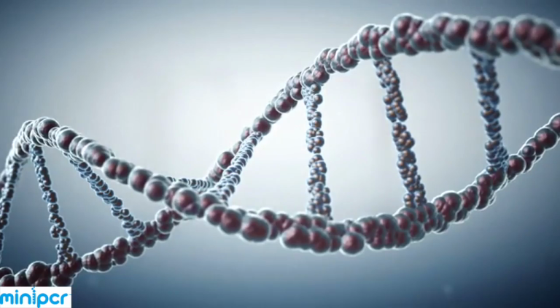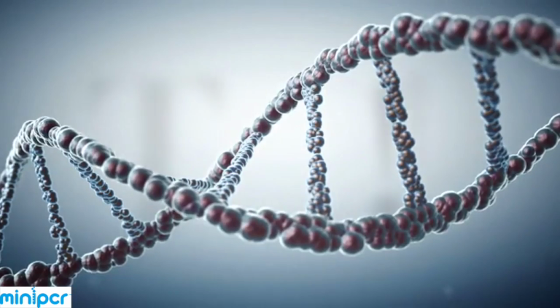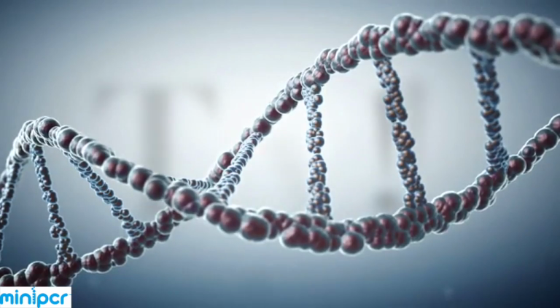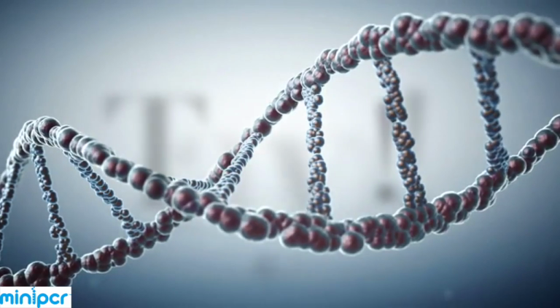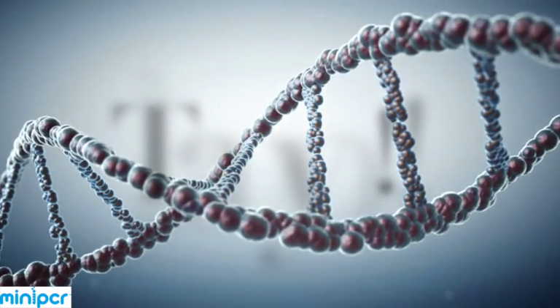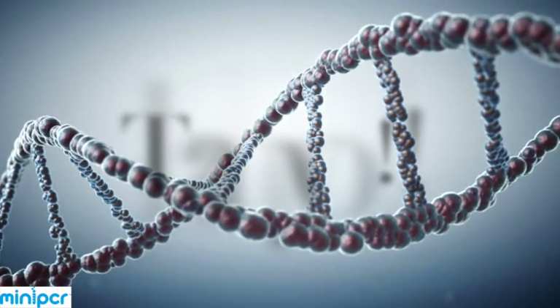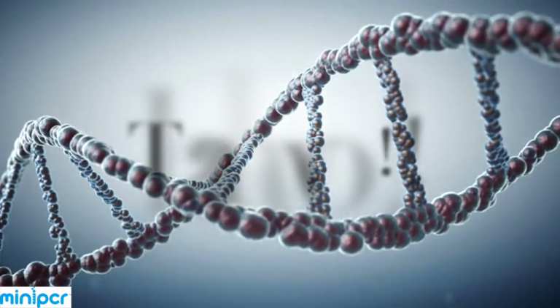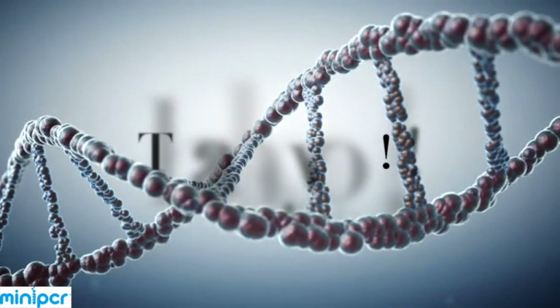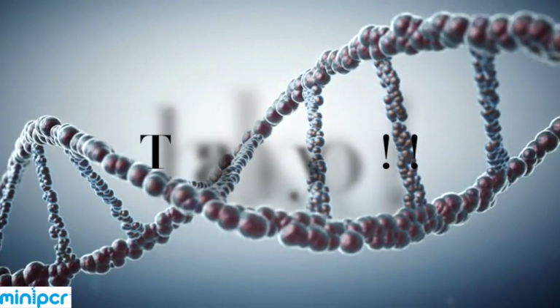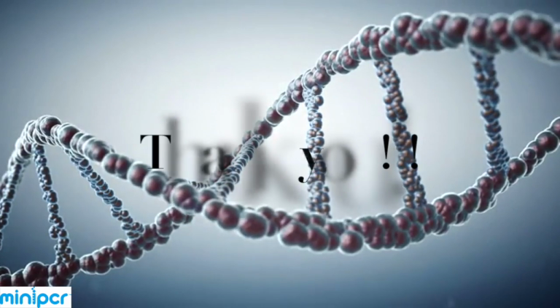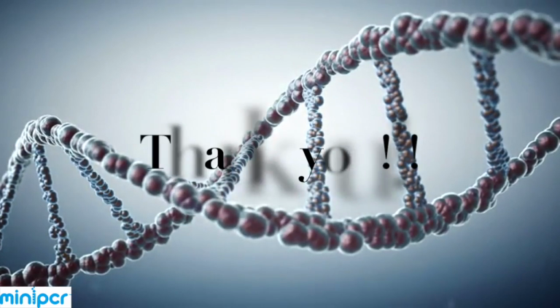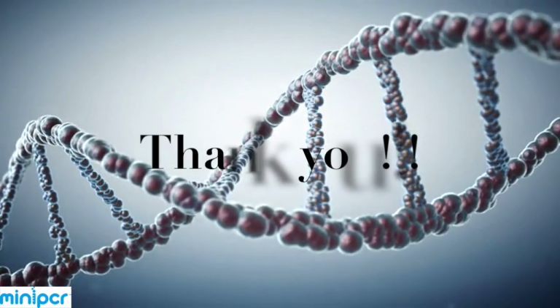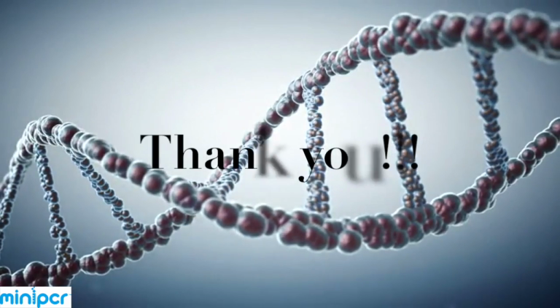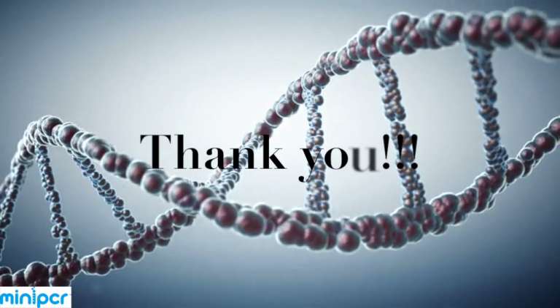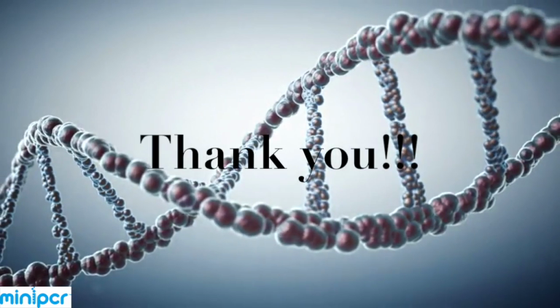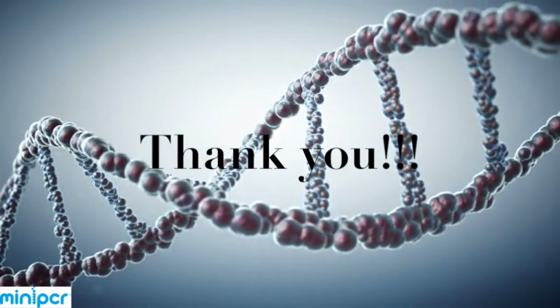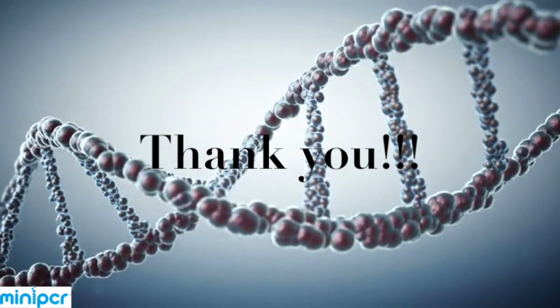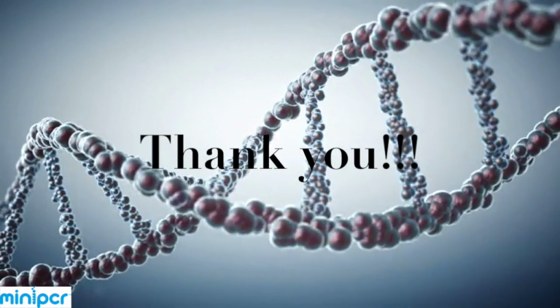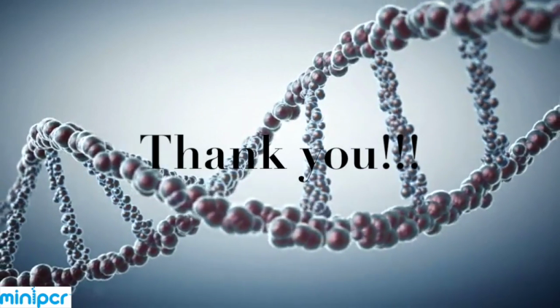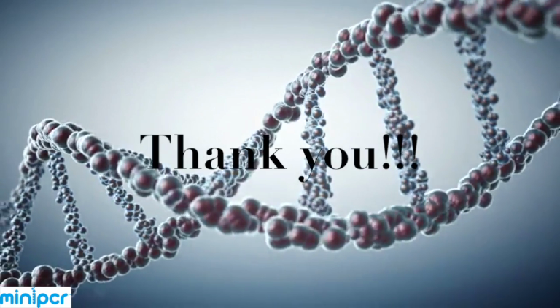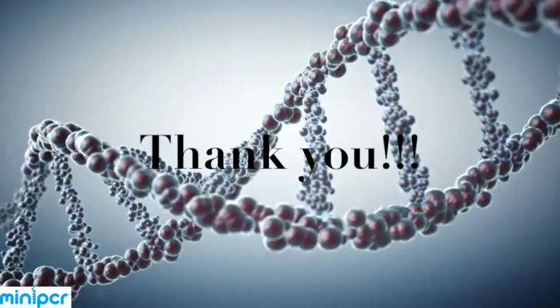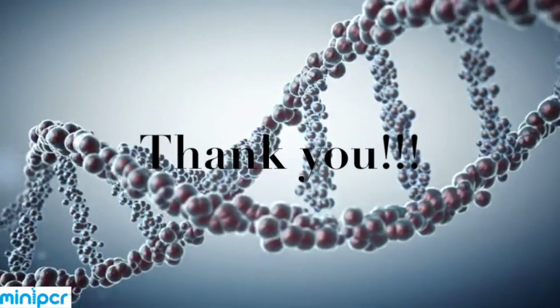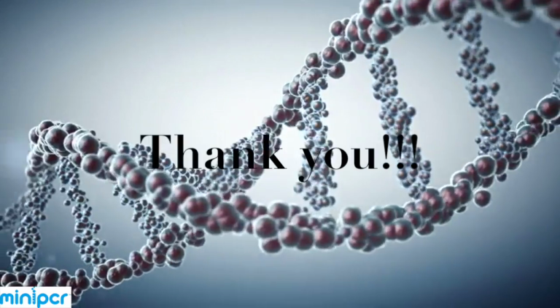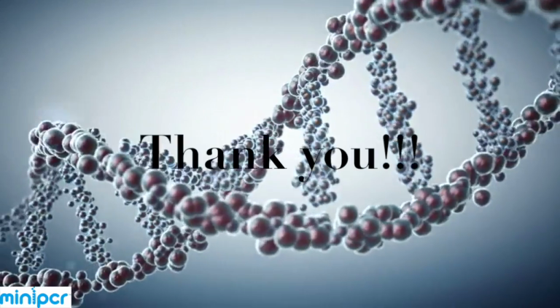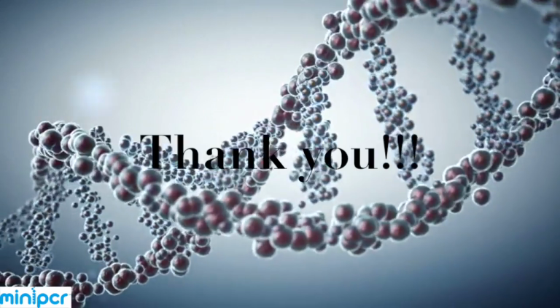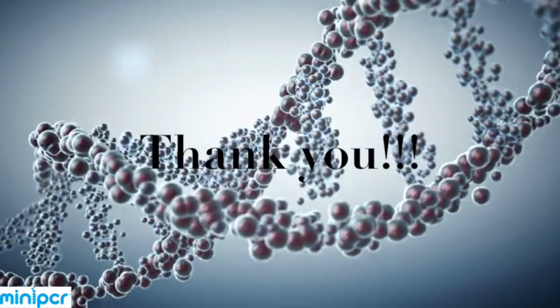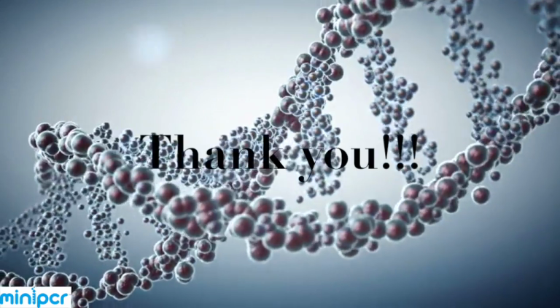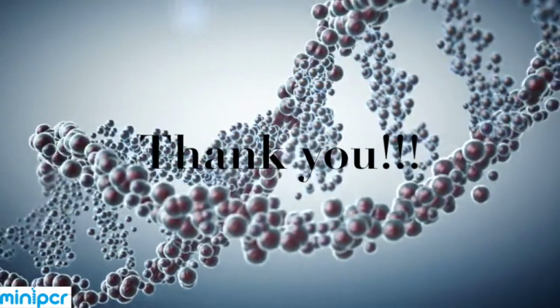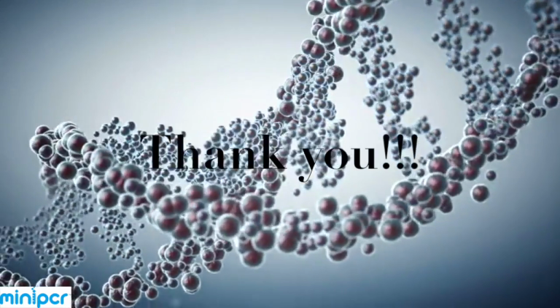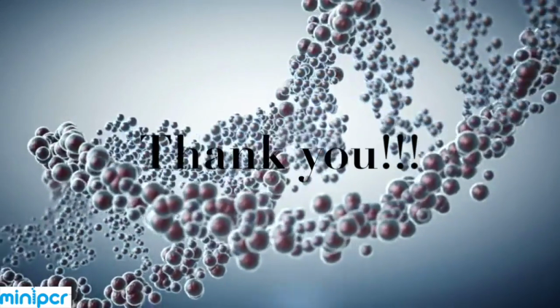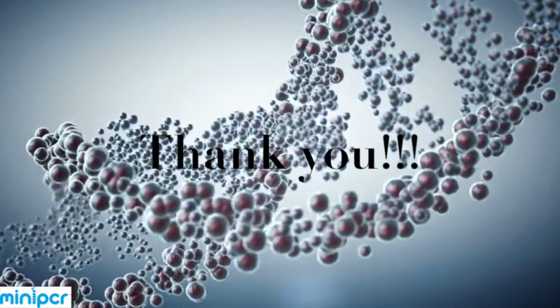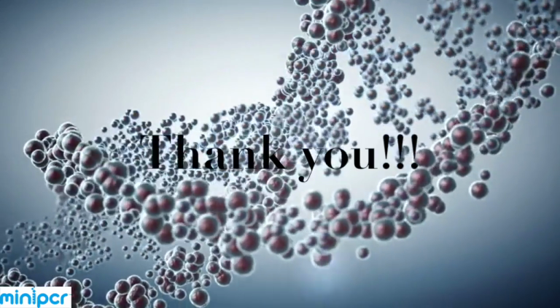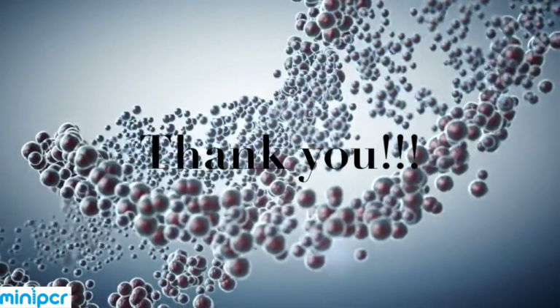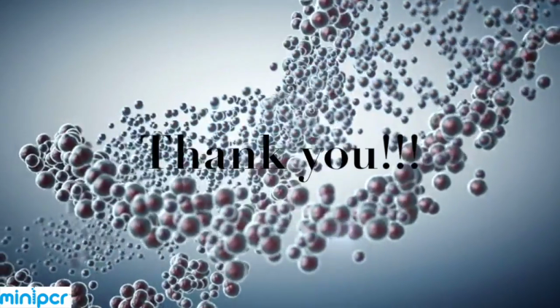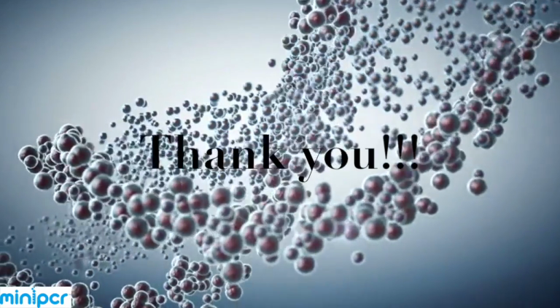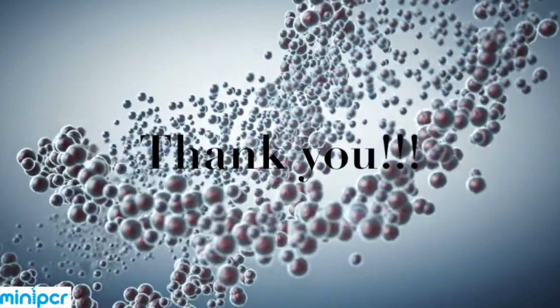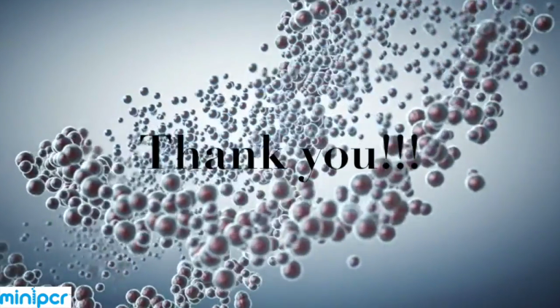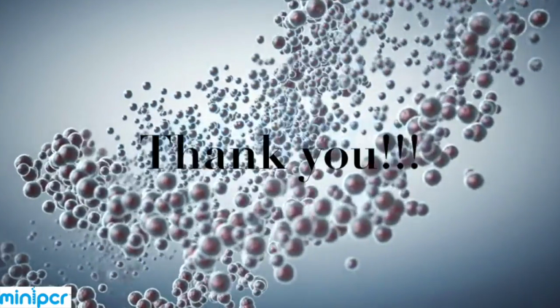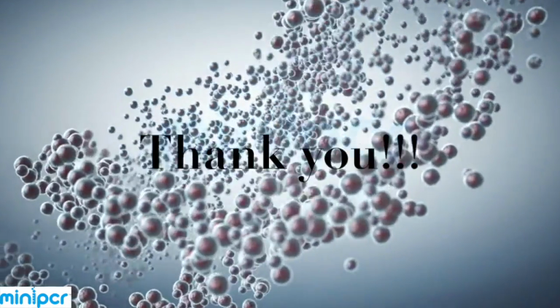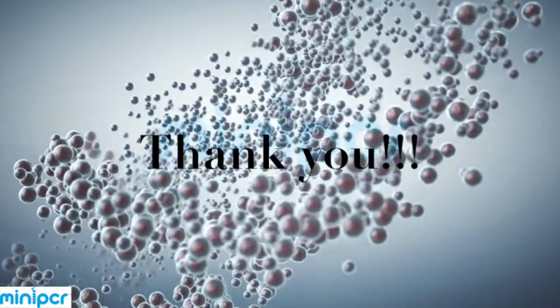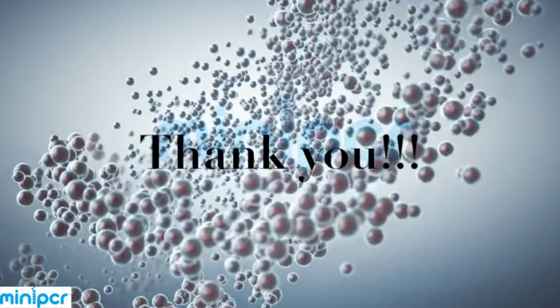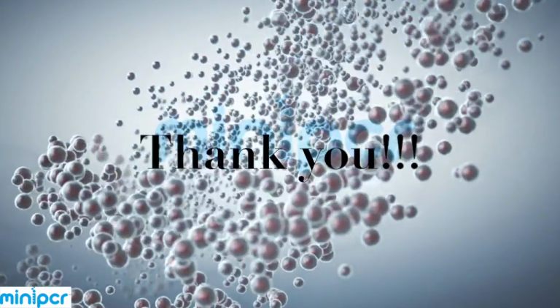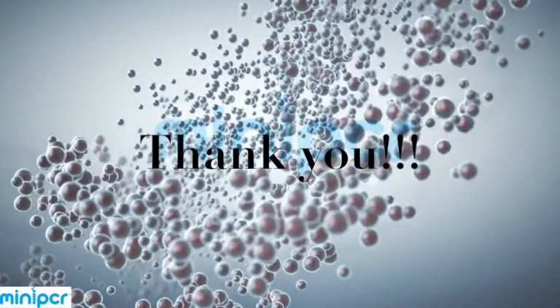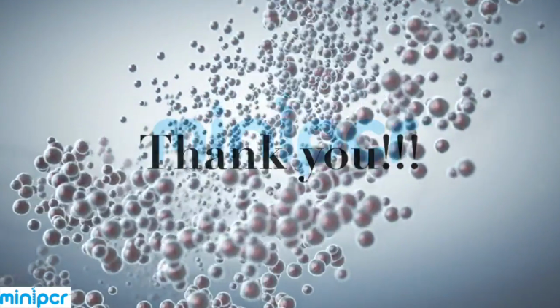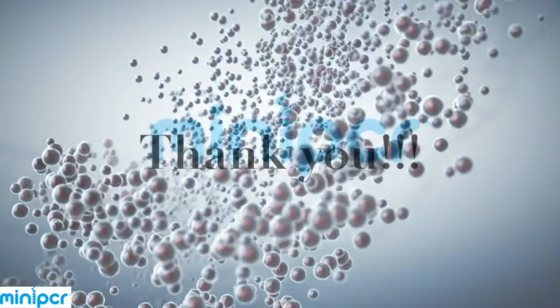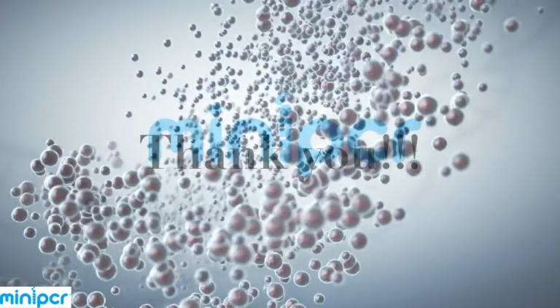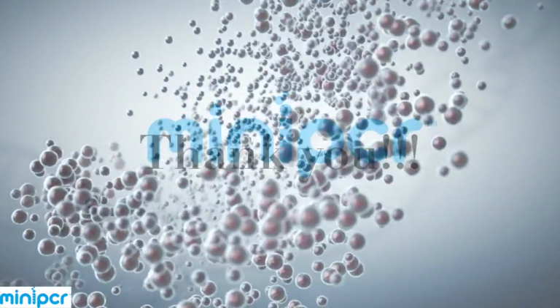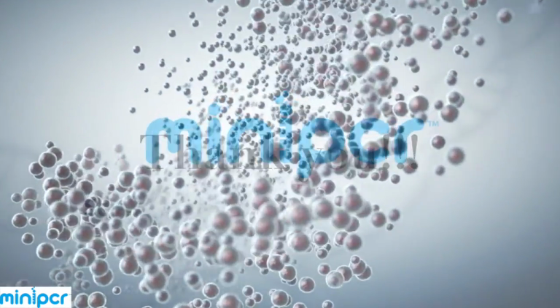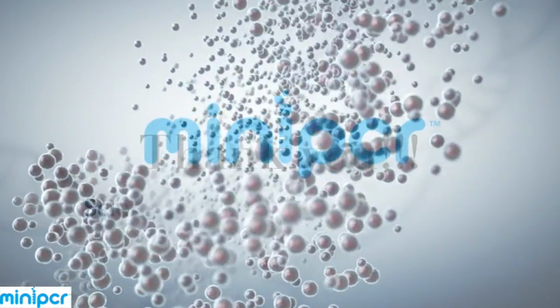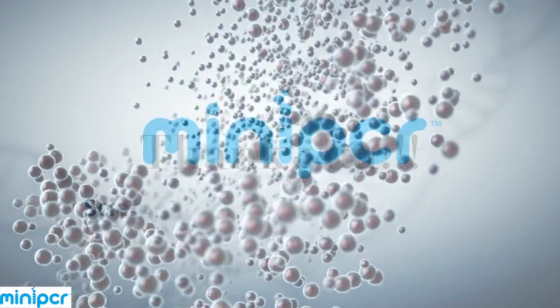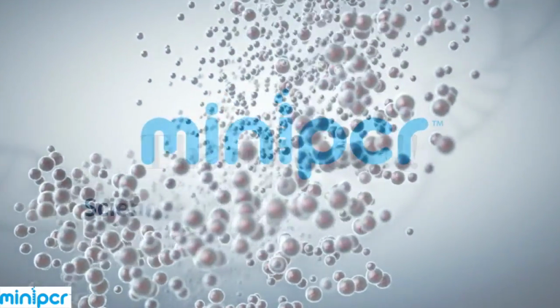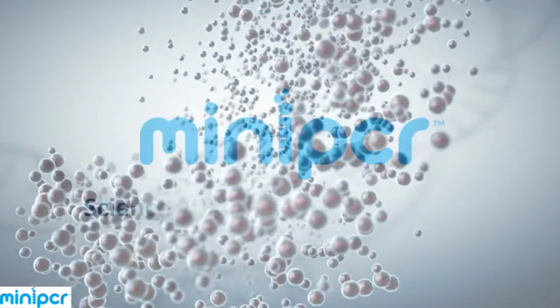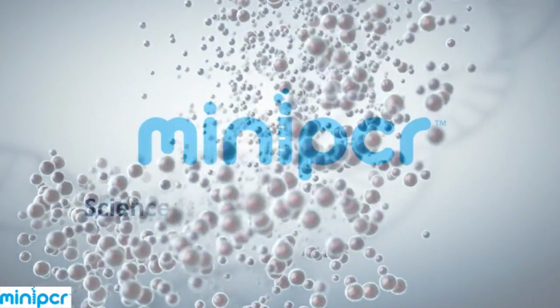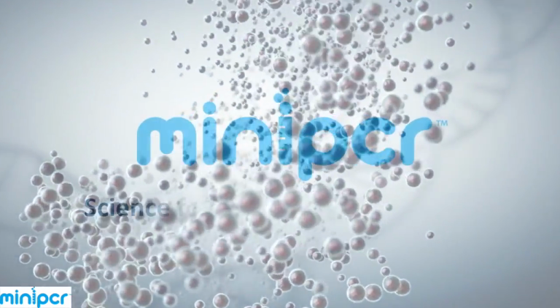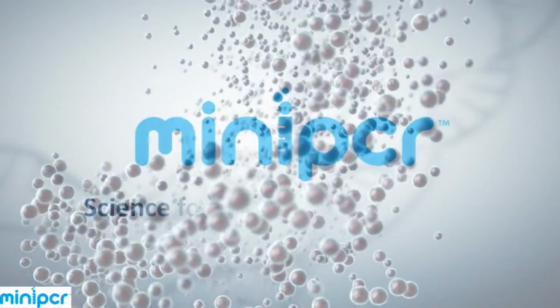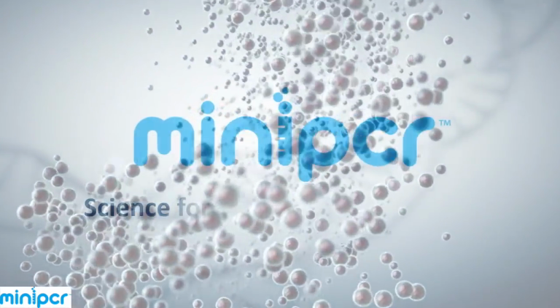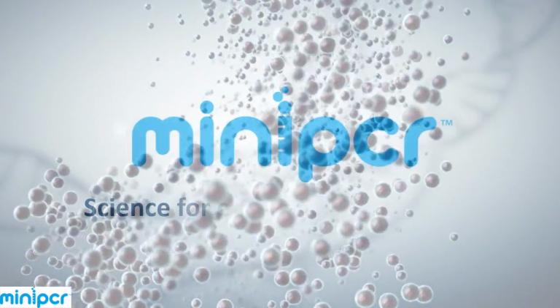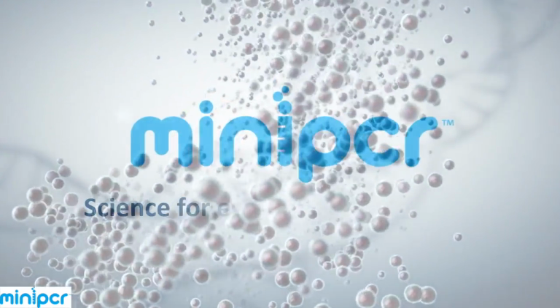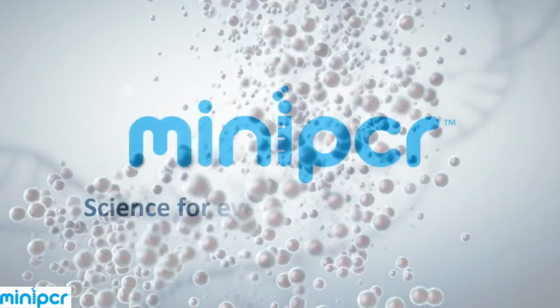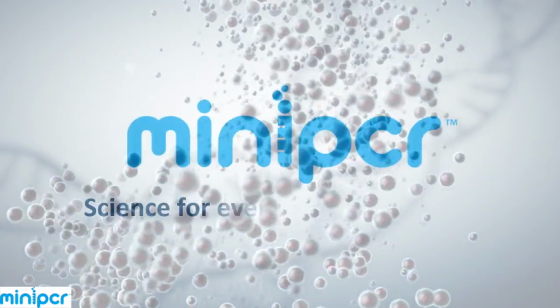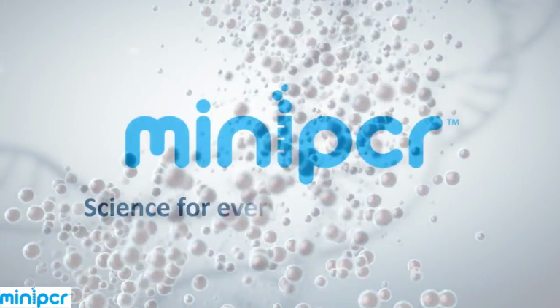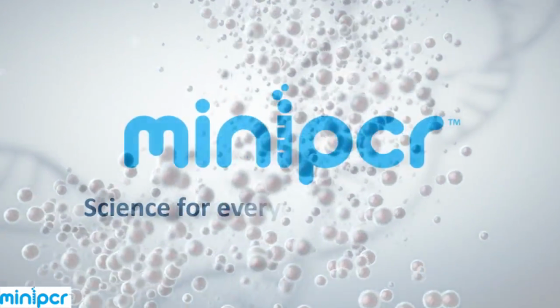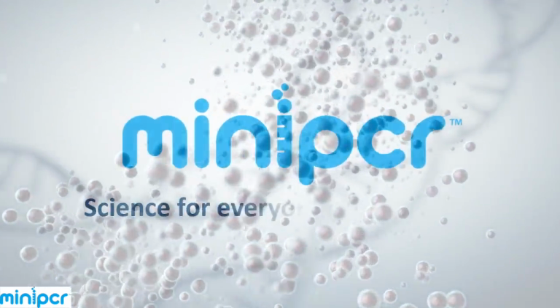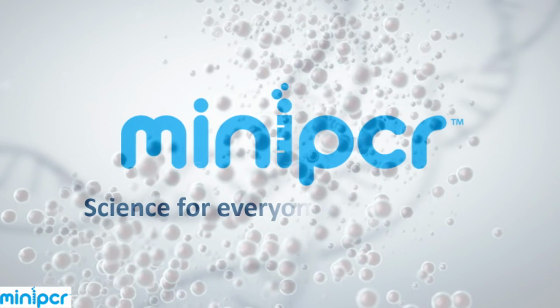If you're a teacher, parent, scientist, or someone curious about DNA, MiniPCR is for you.